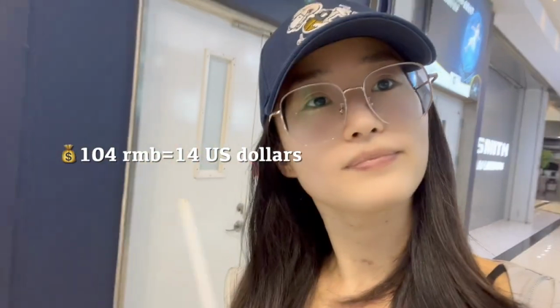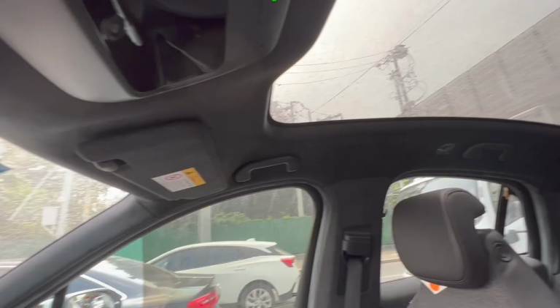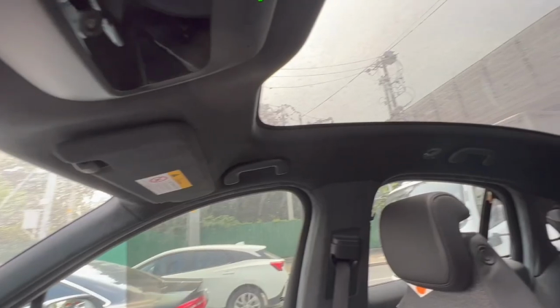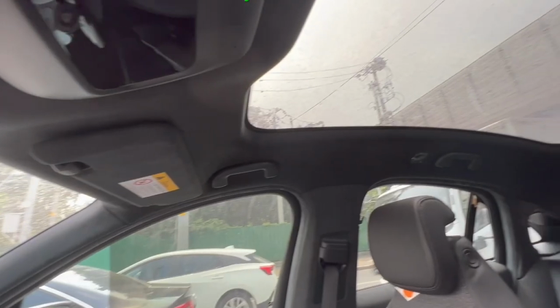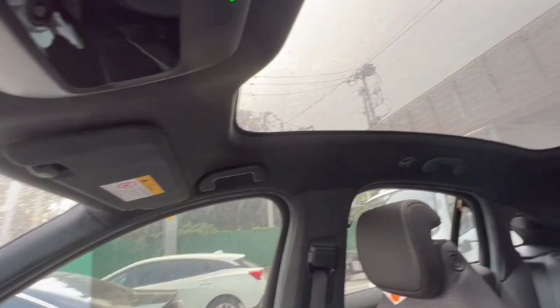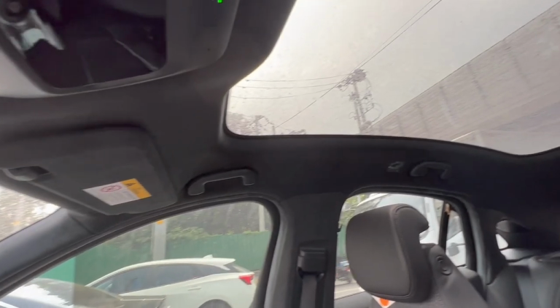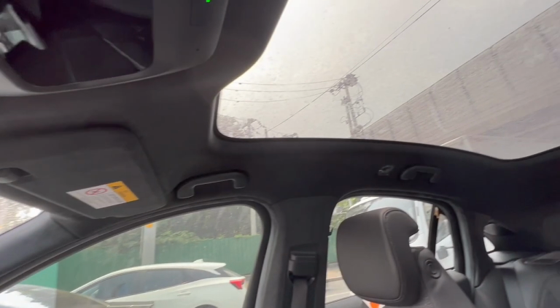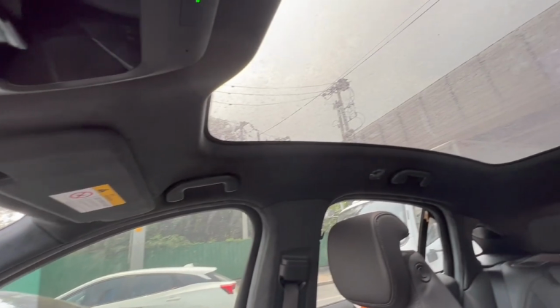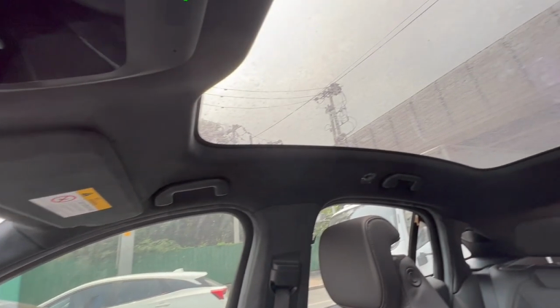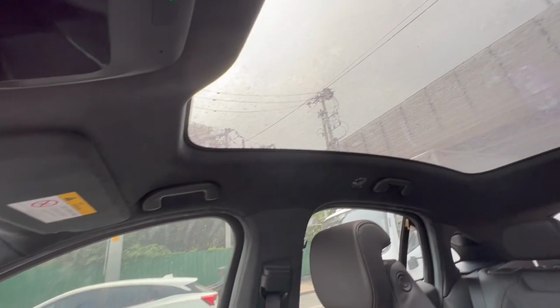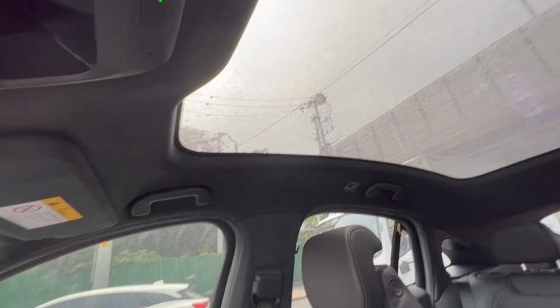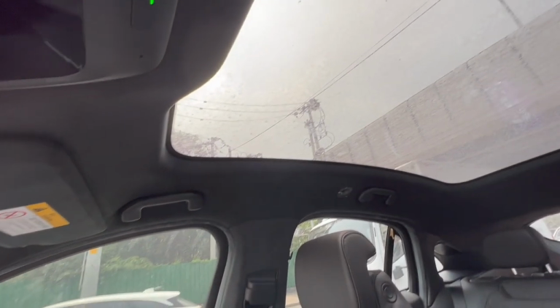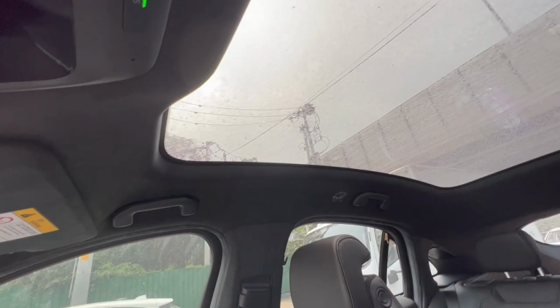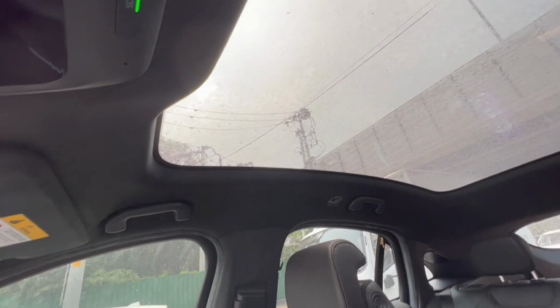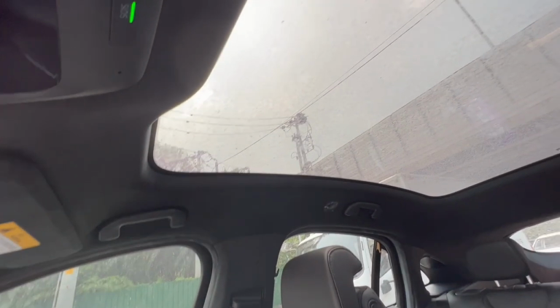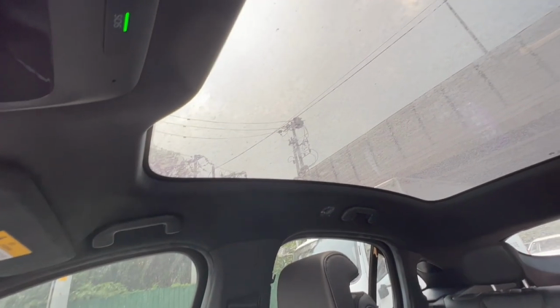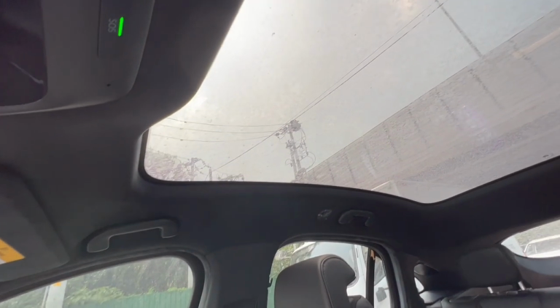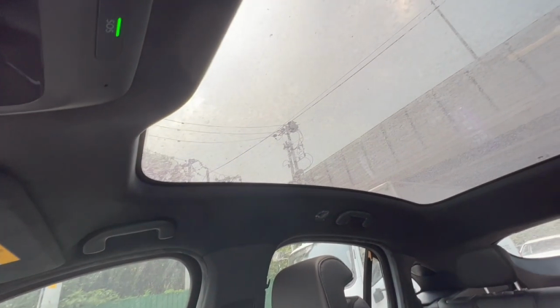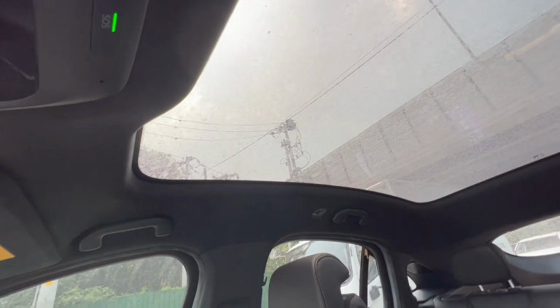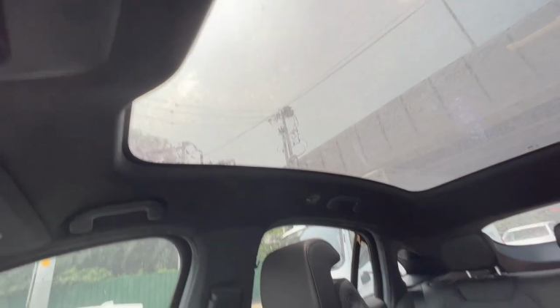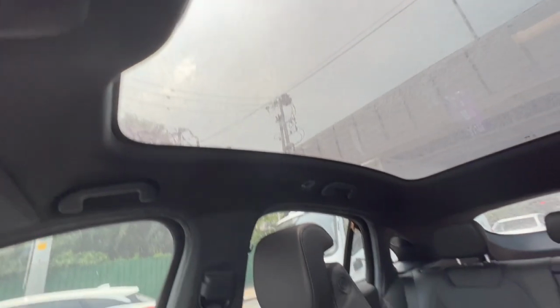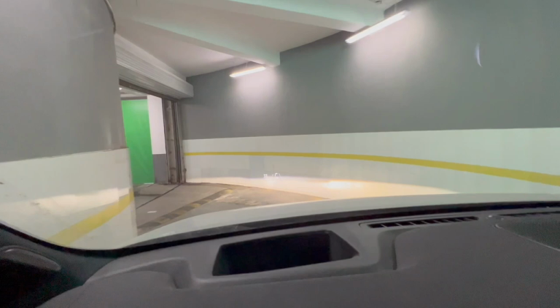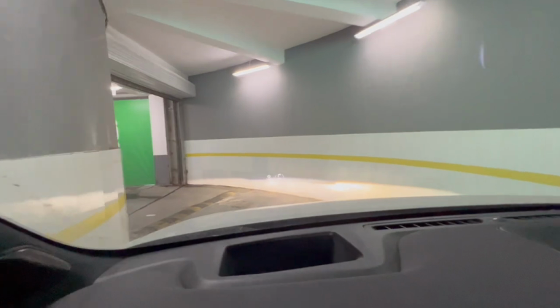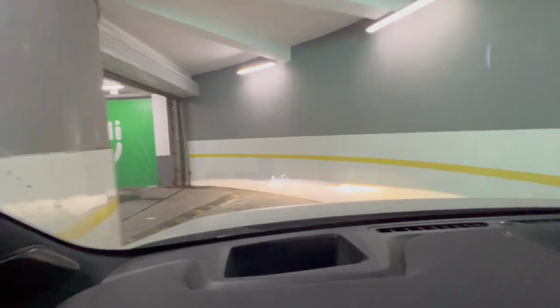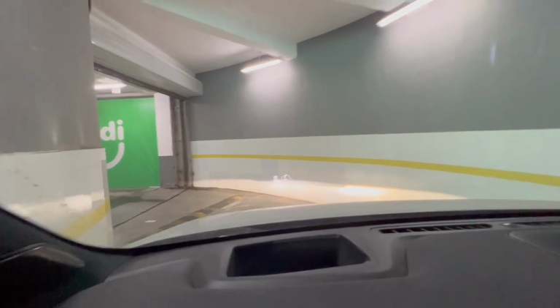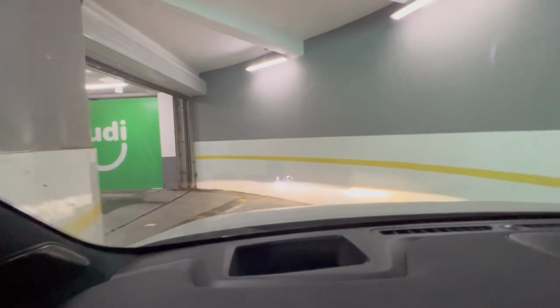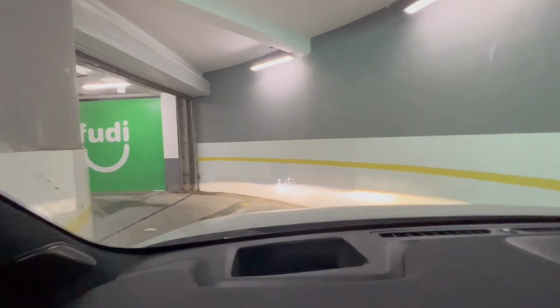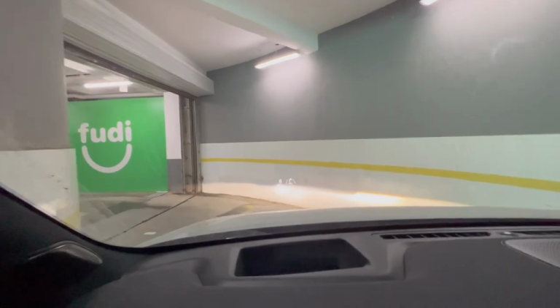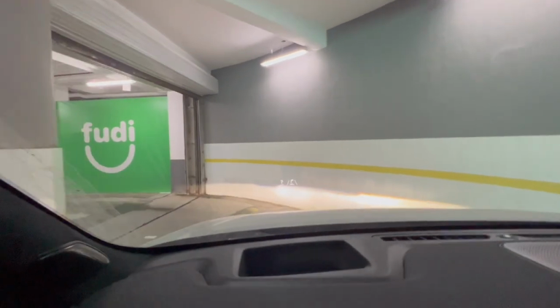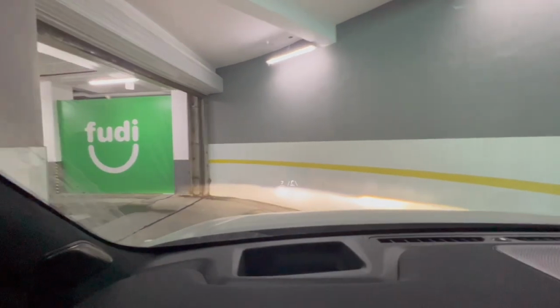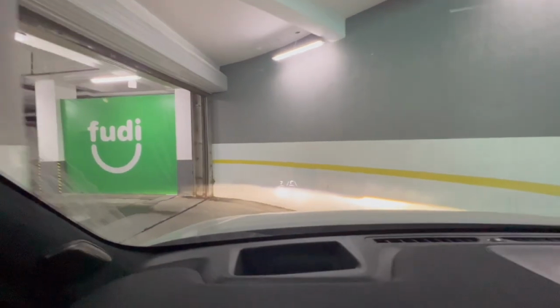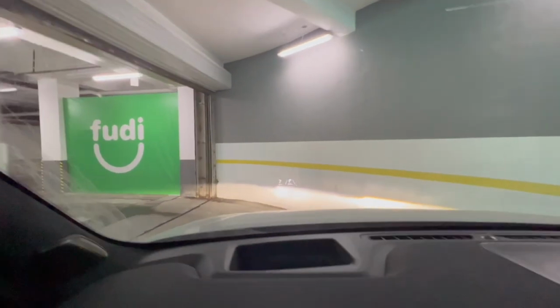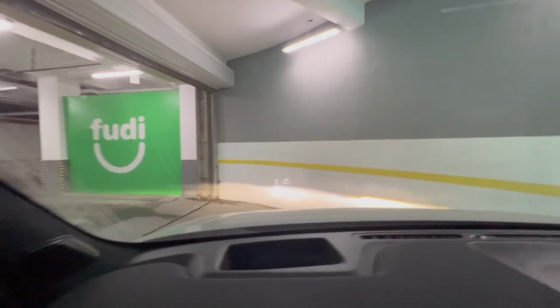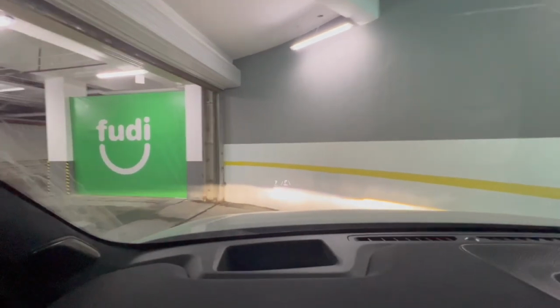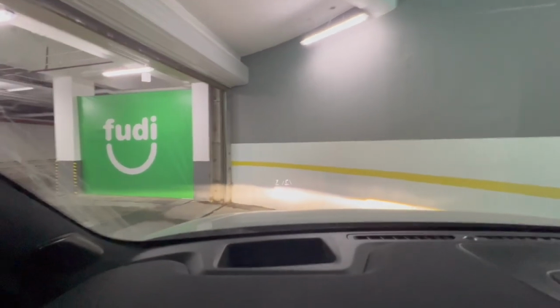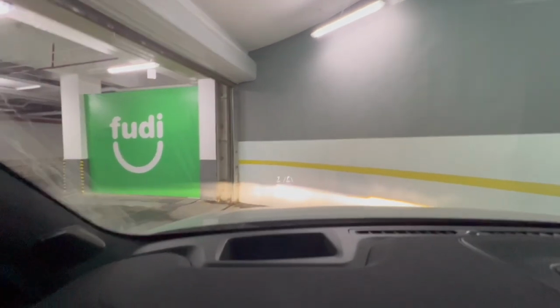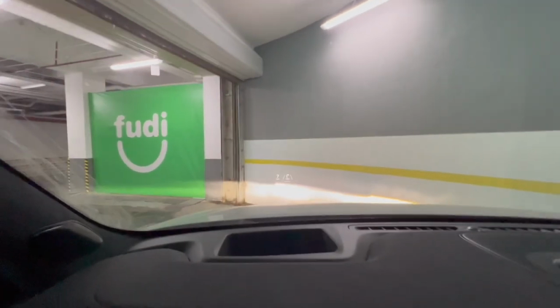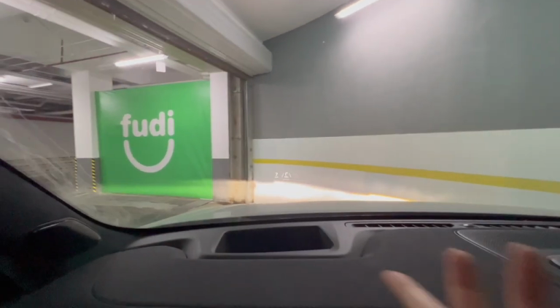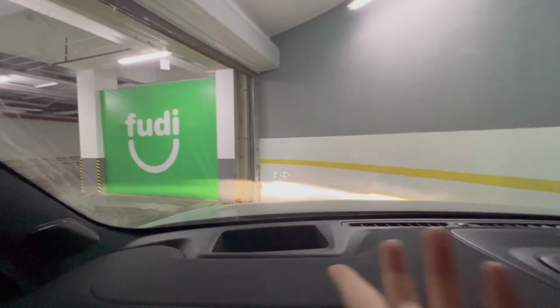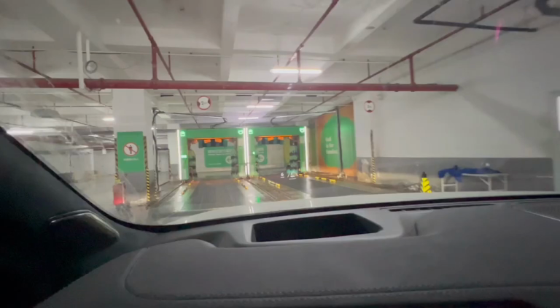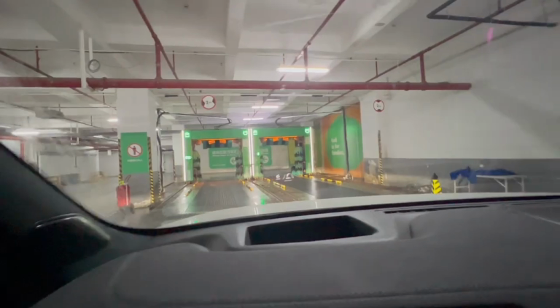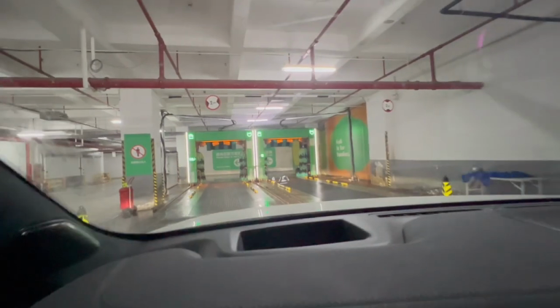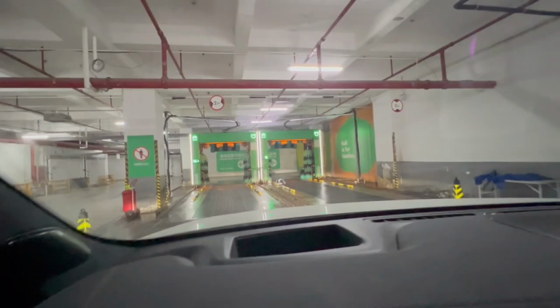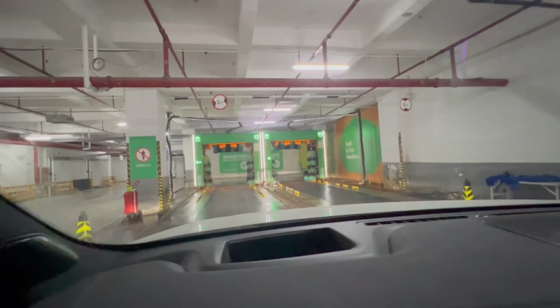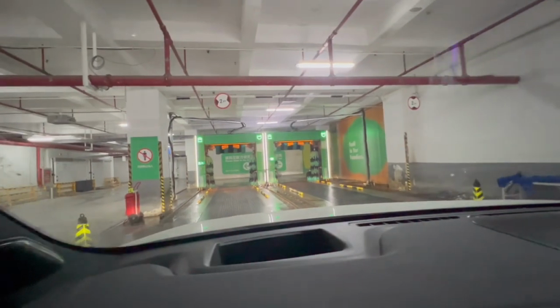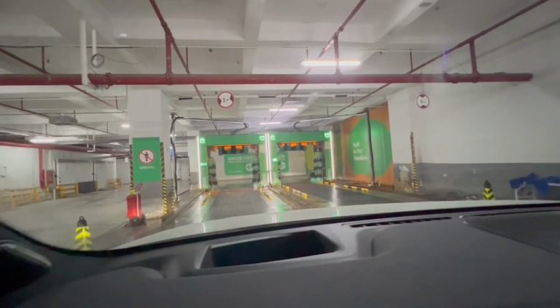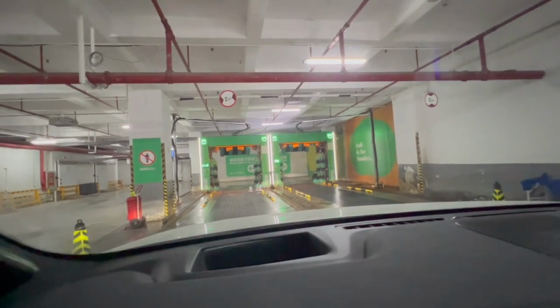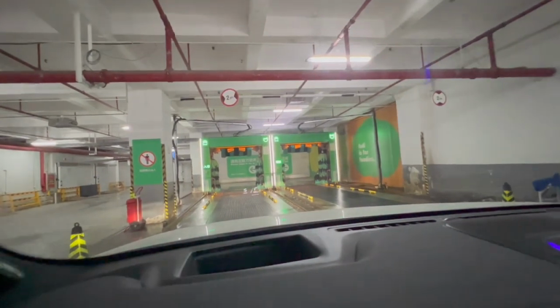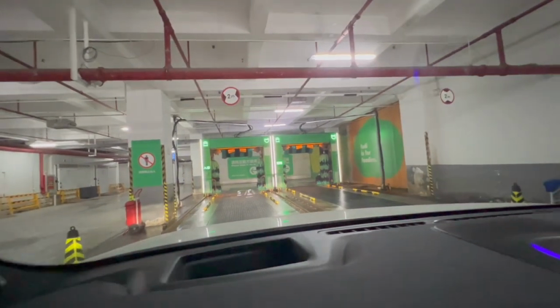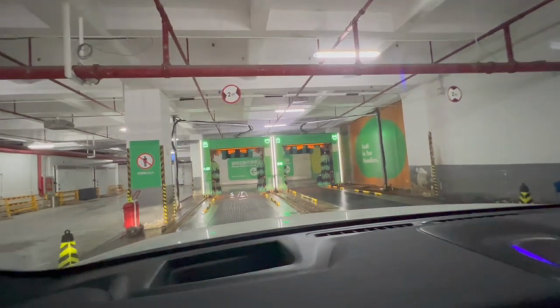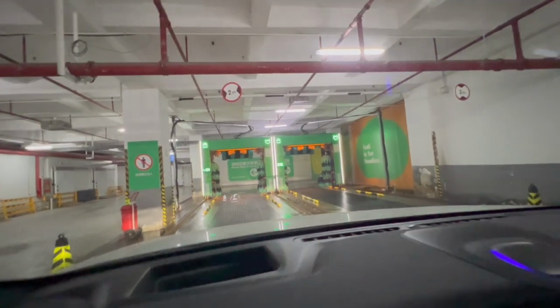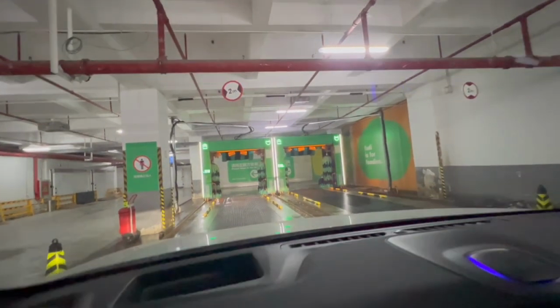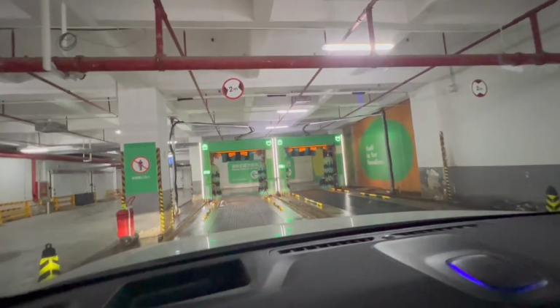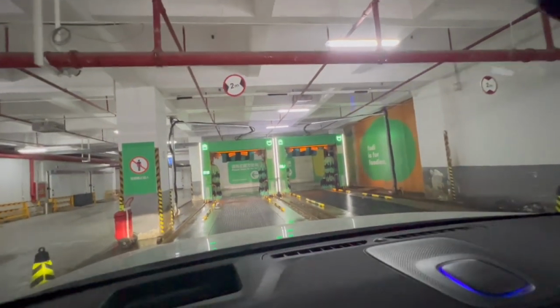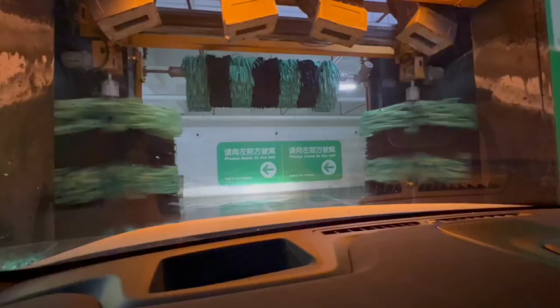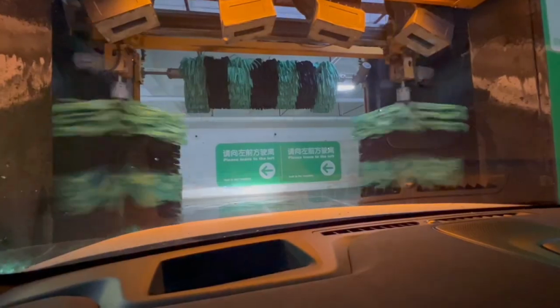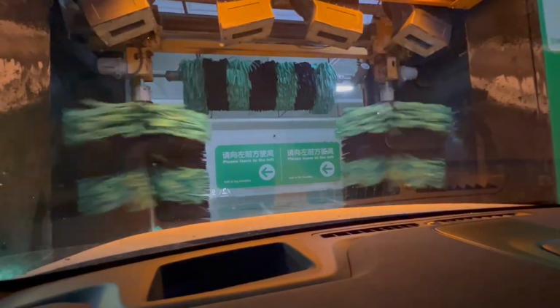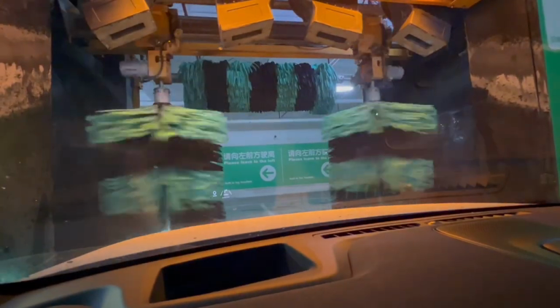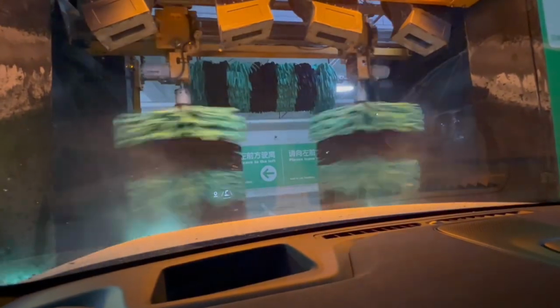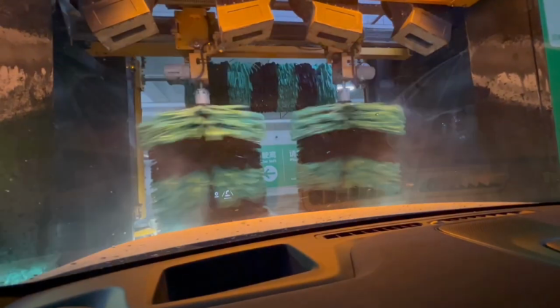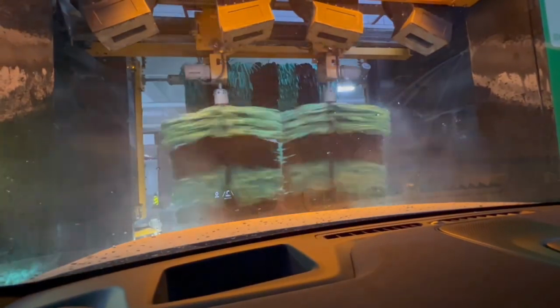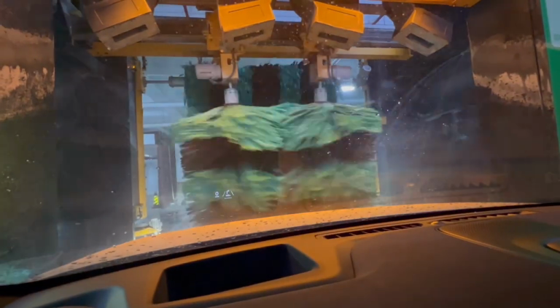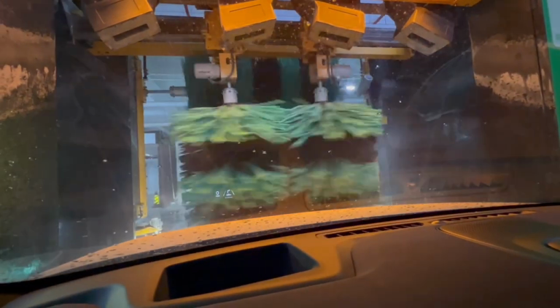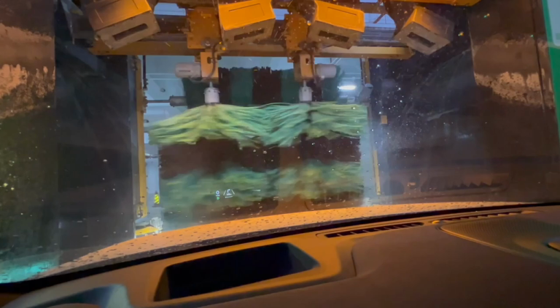After two days of heavy rainfall, there's a great need for car washing. I've been fond of going to the automatic car washer recently.